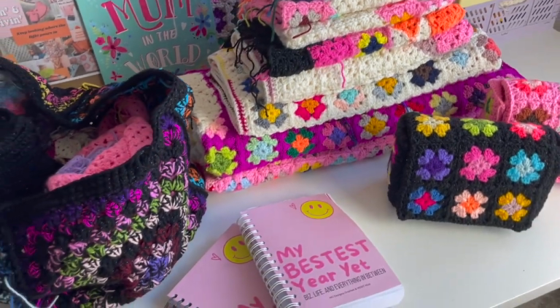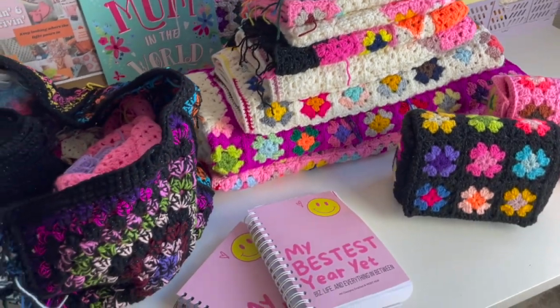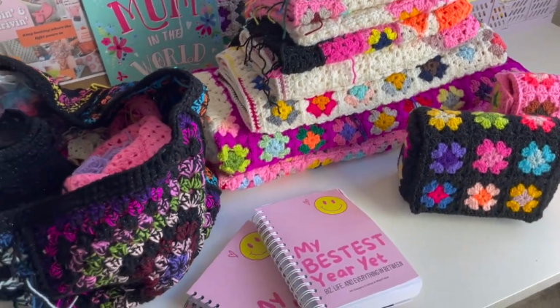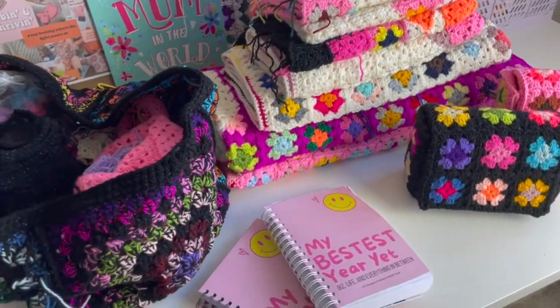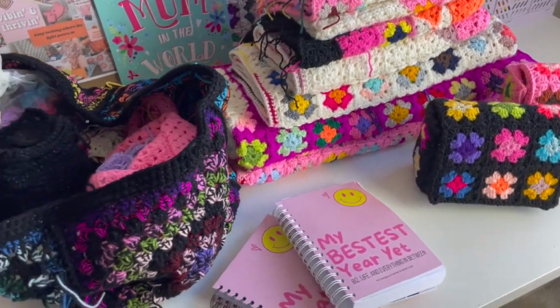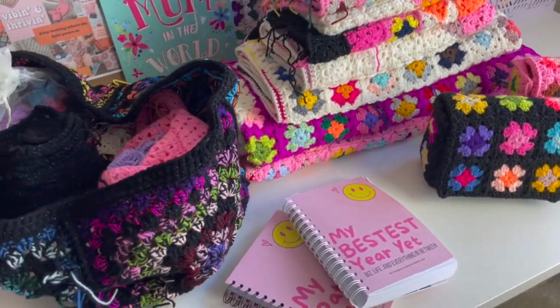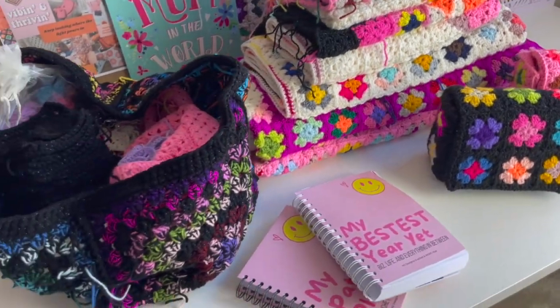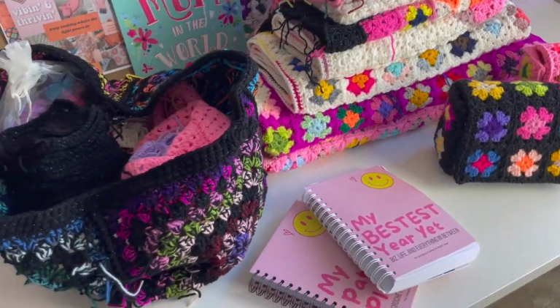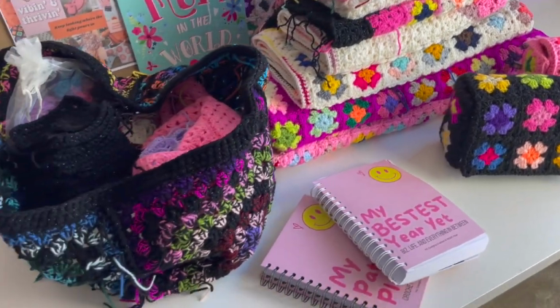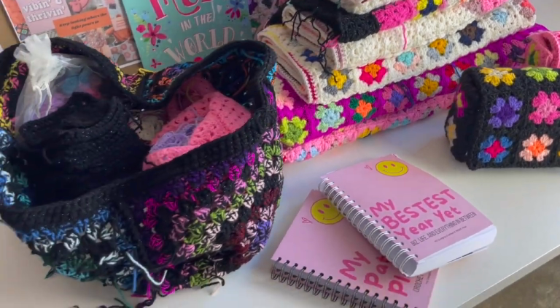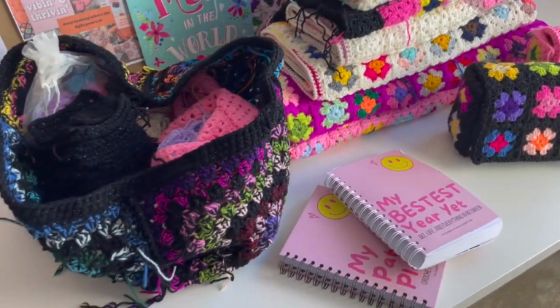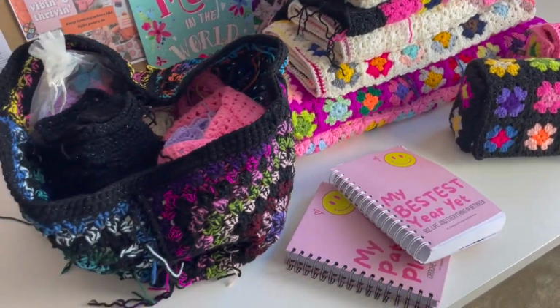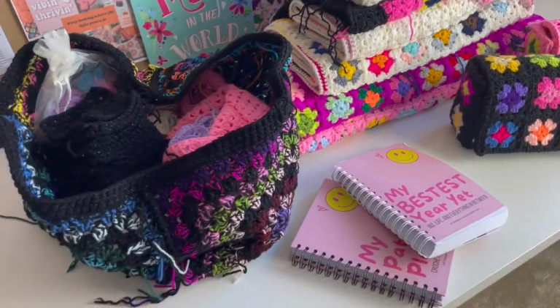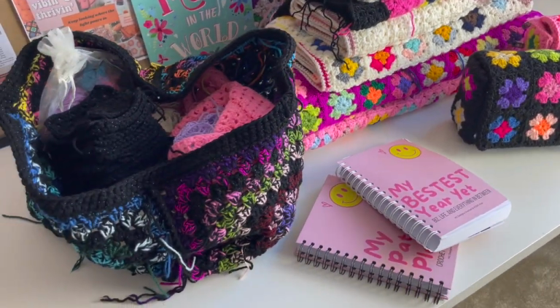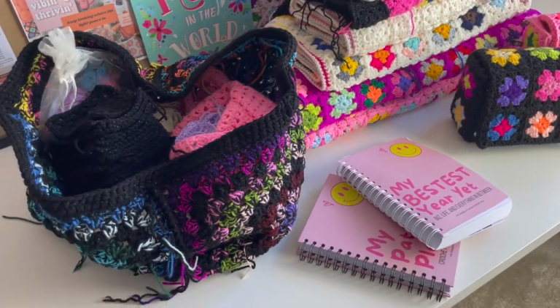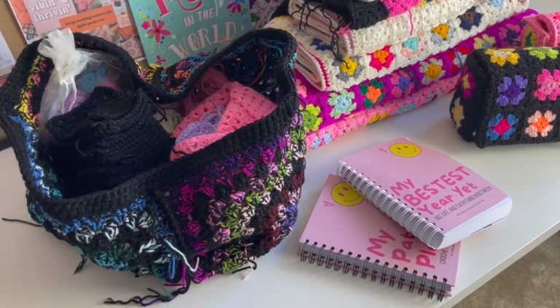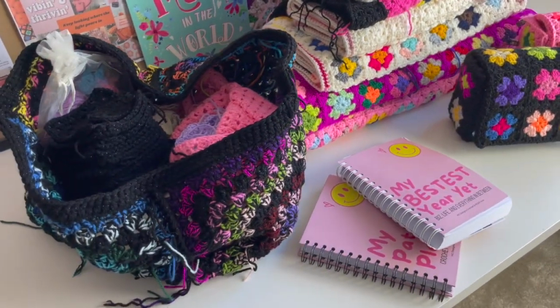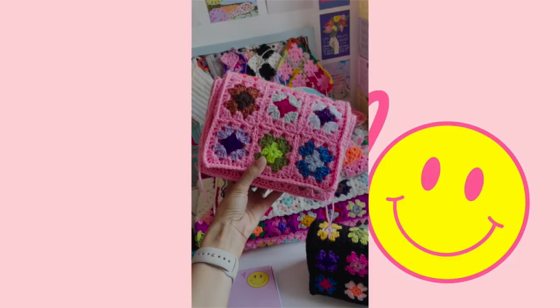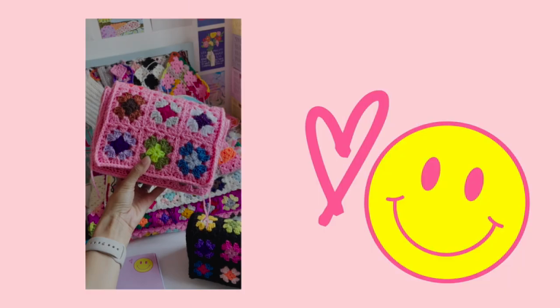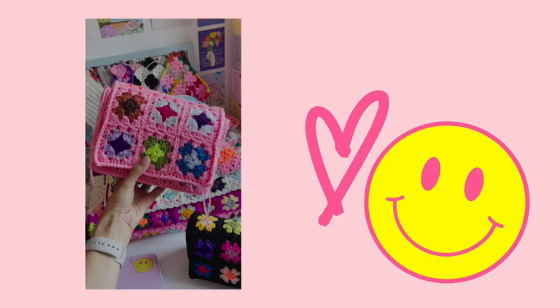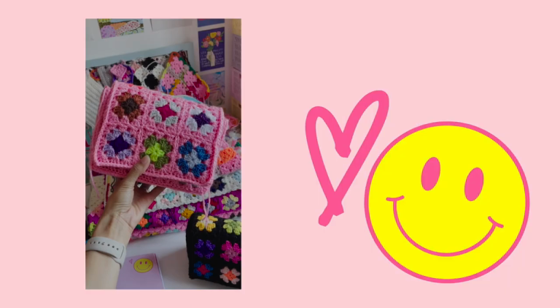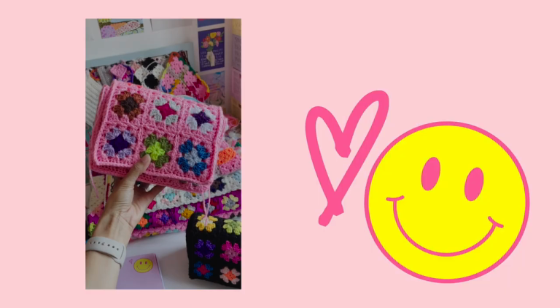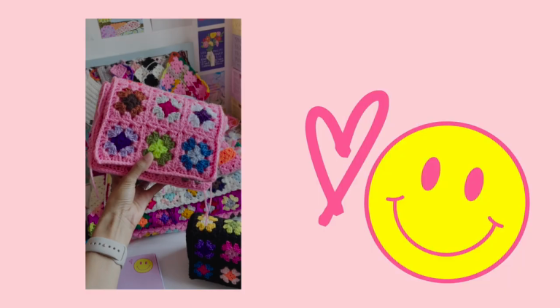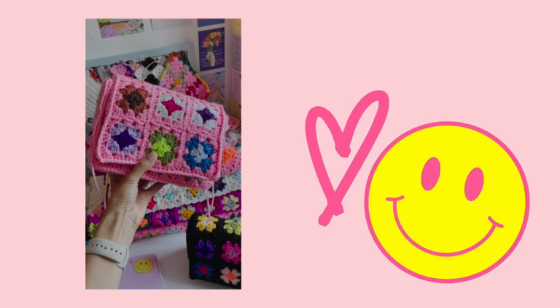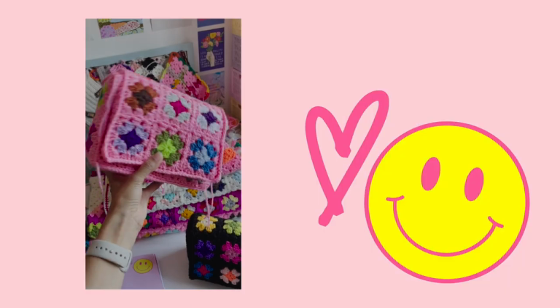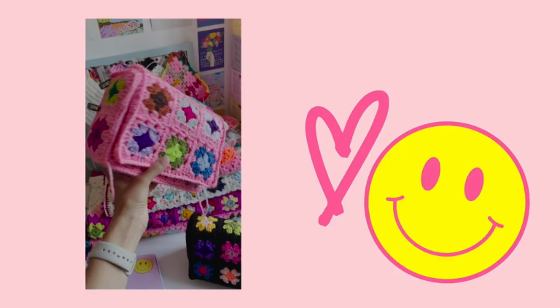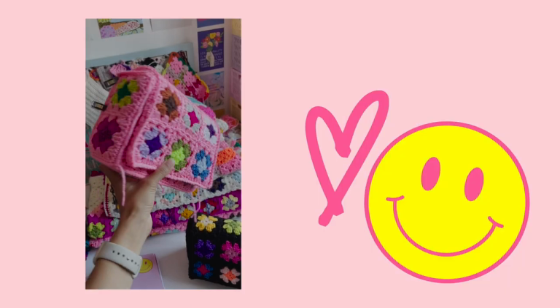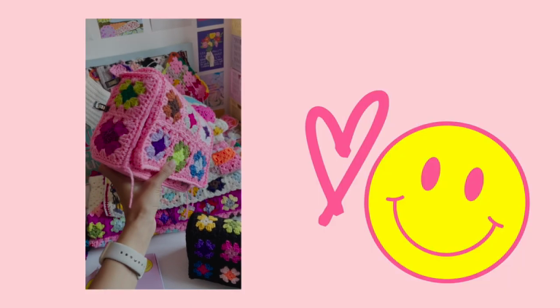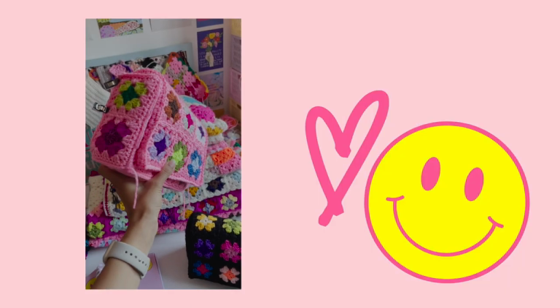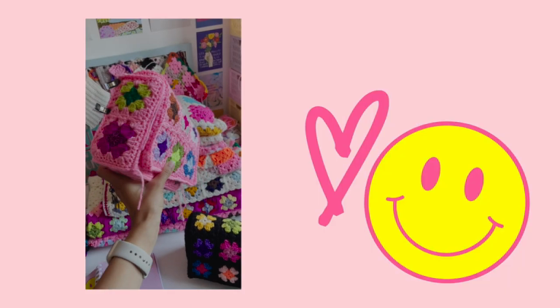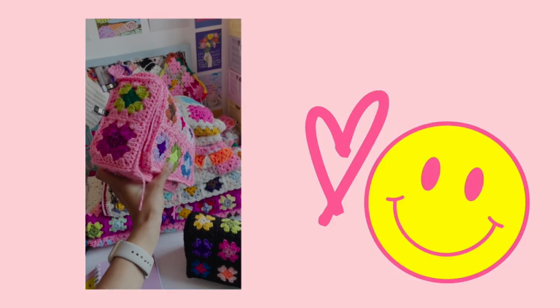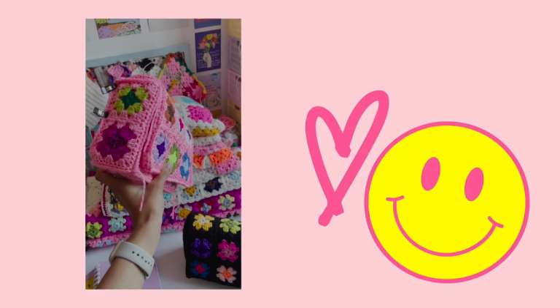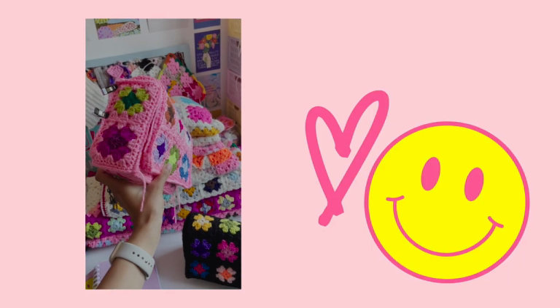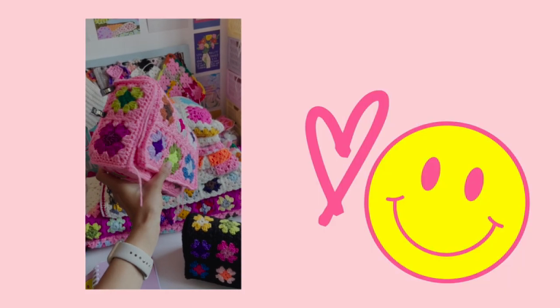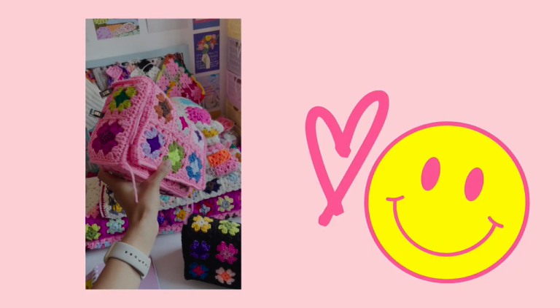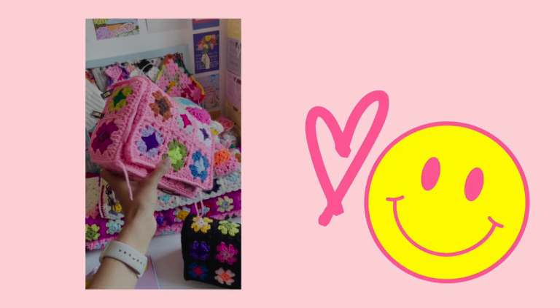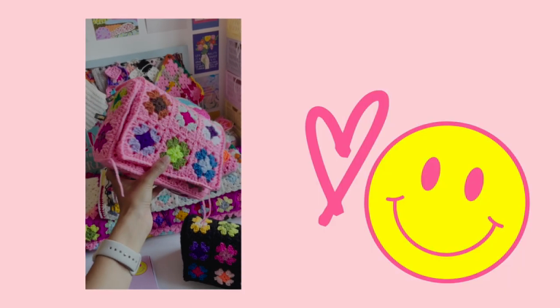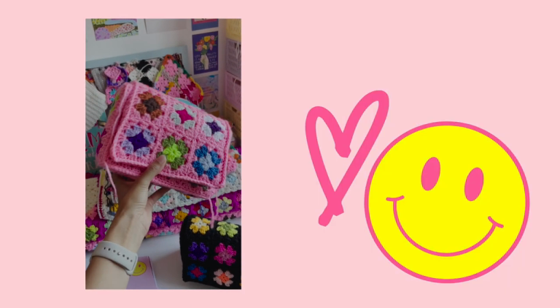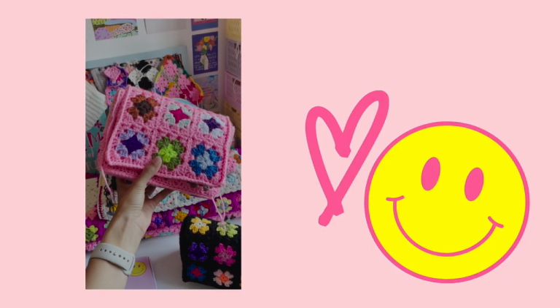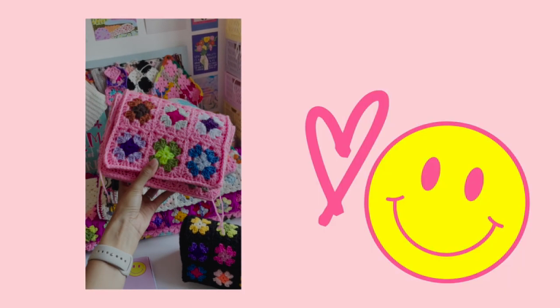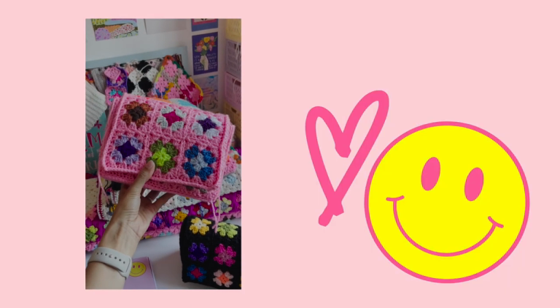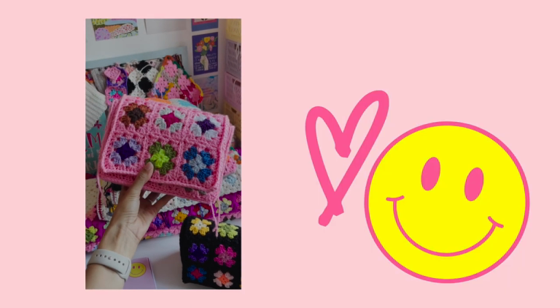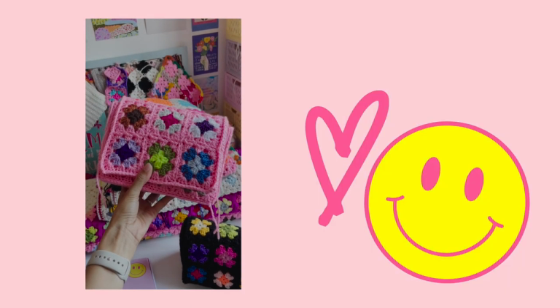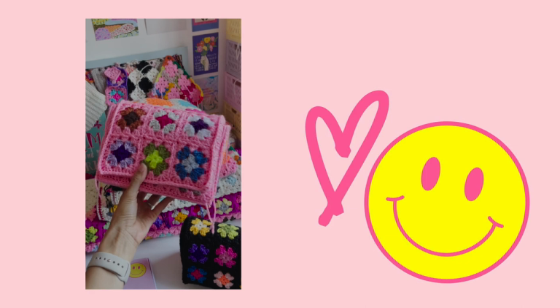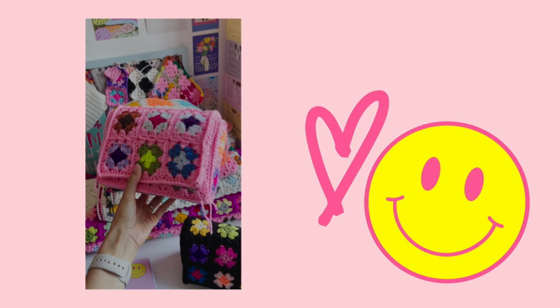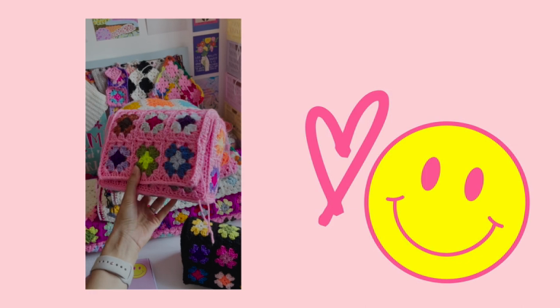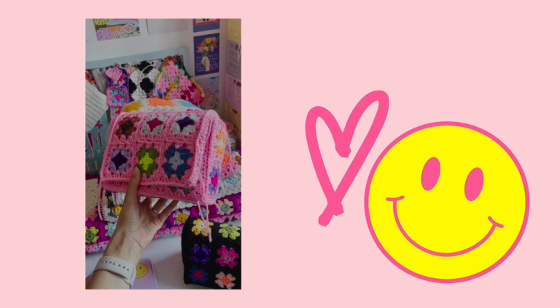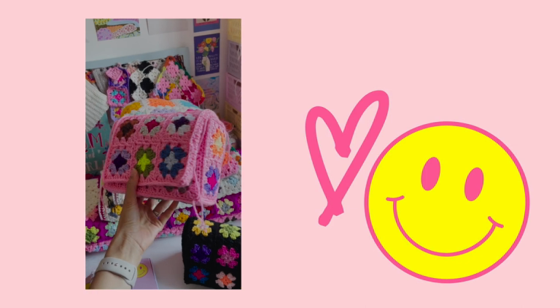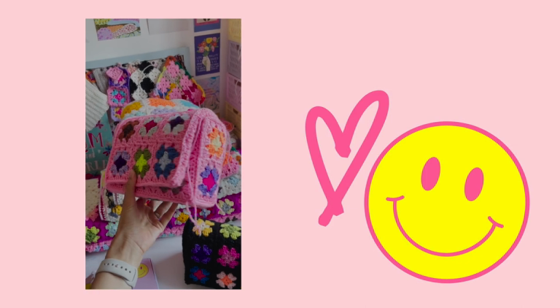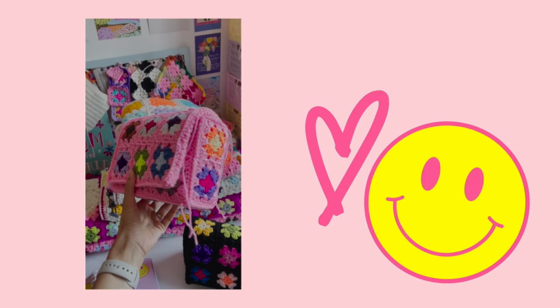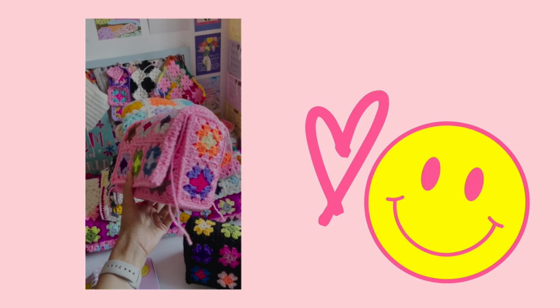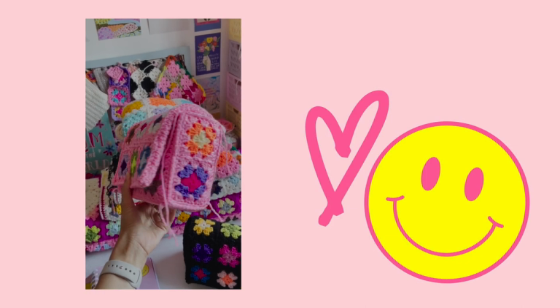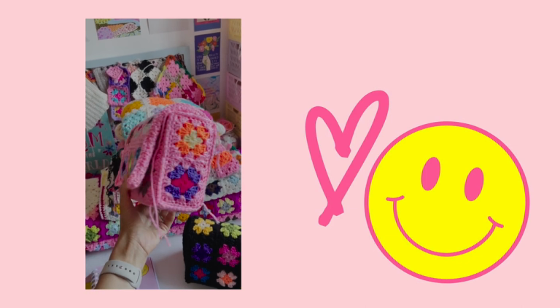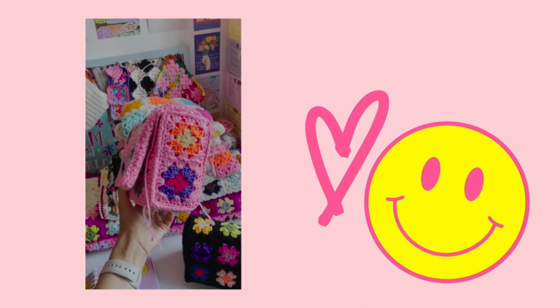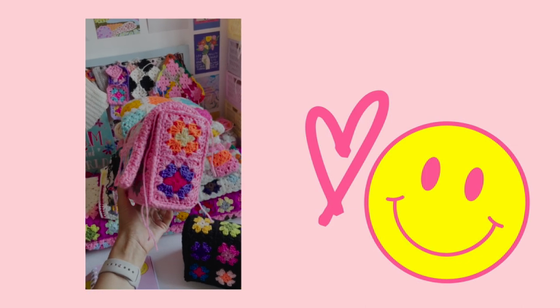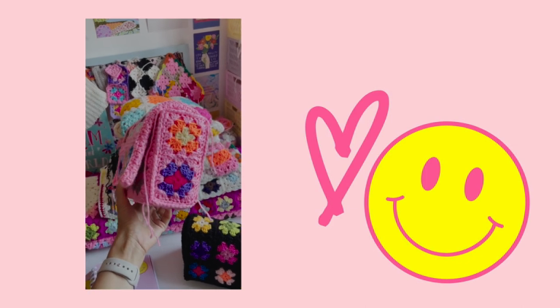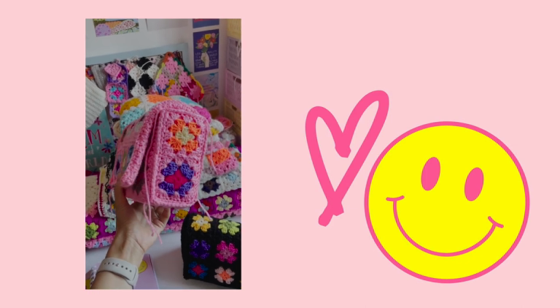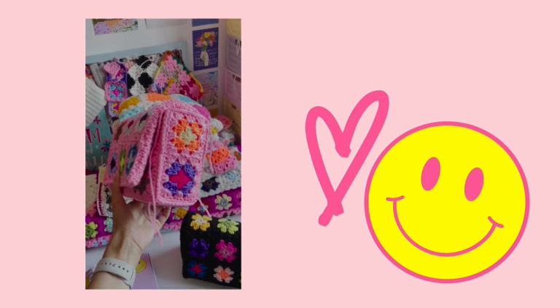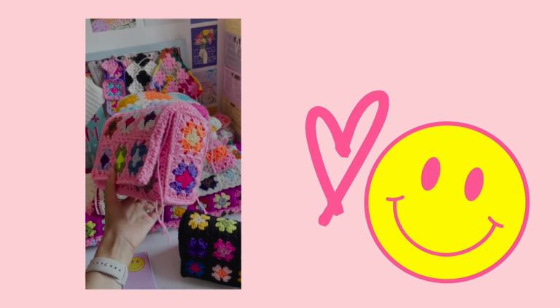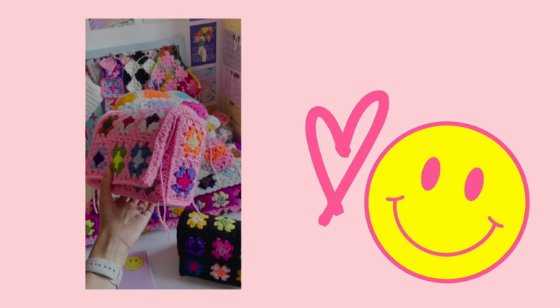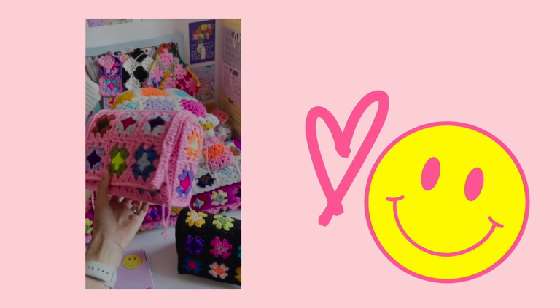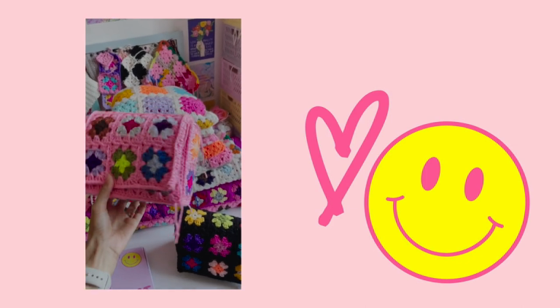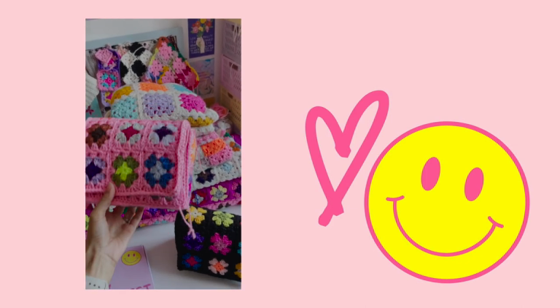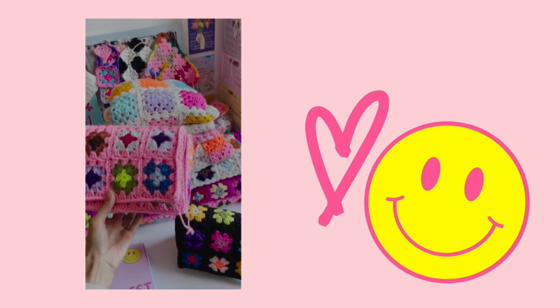Spoiler alert: there's a lot of granny squares included — would you expect anything else?